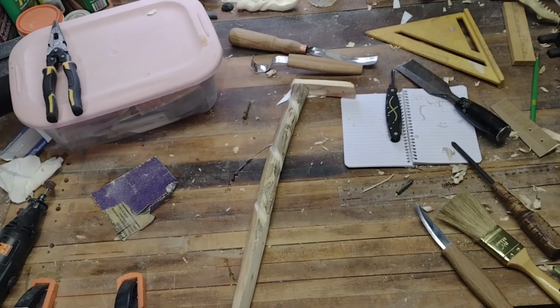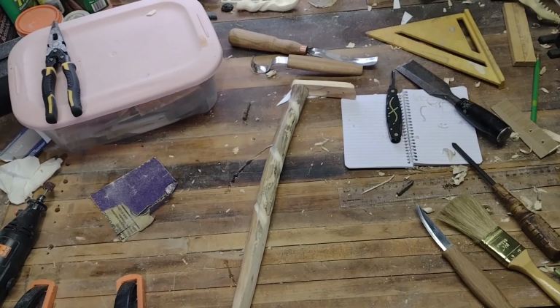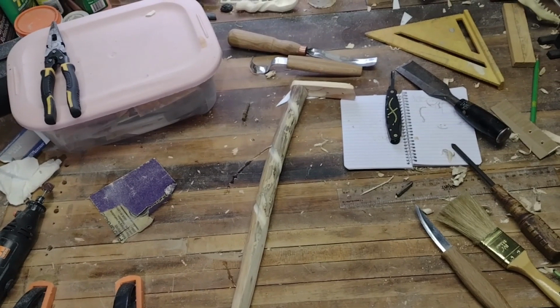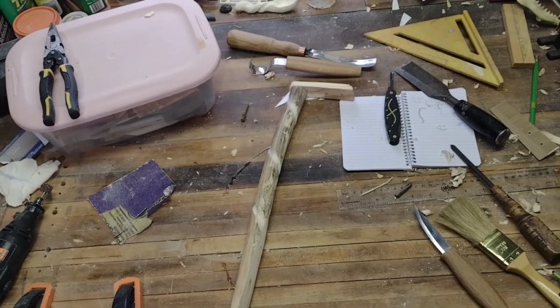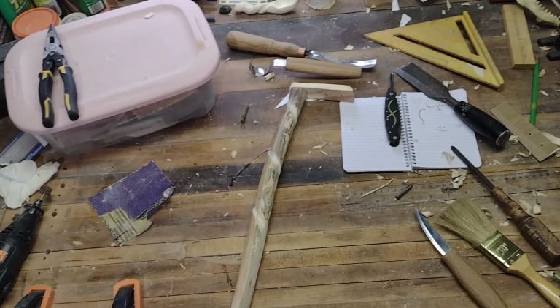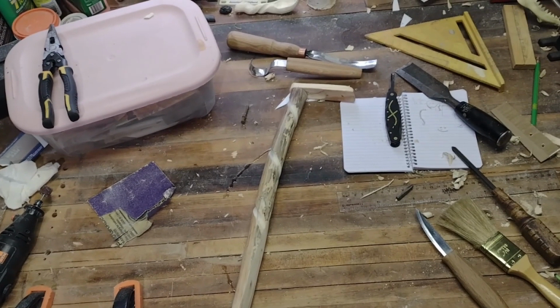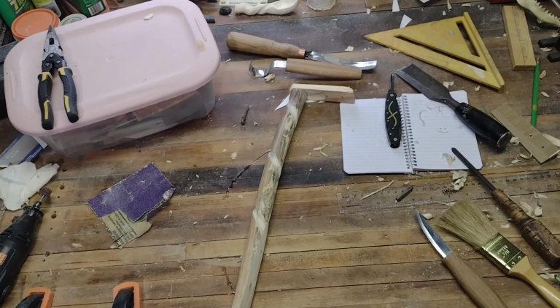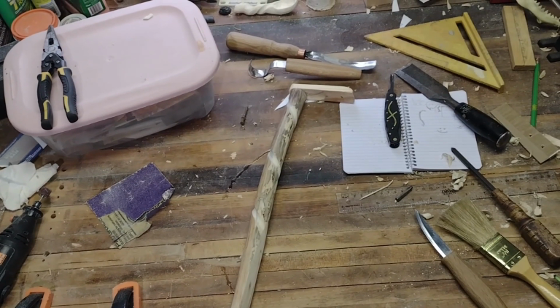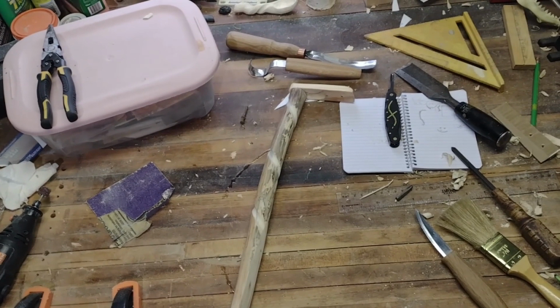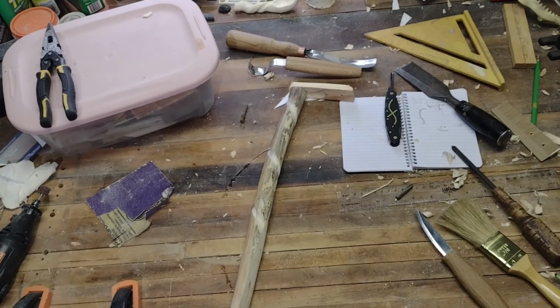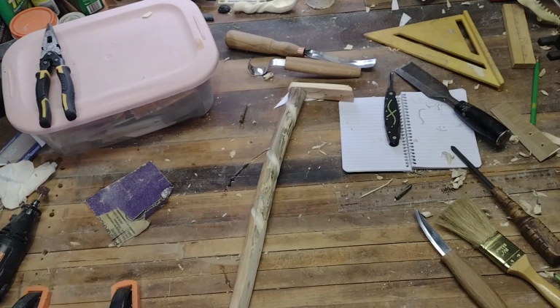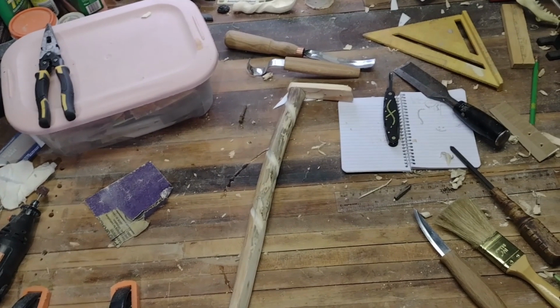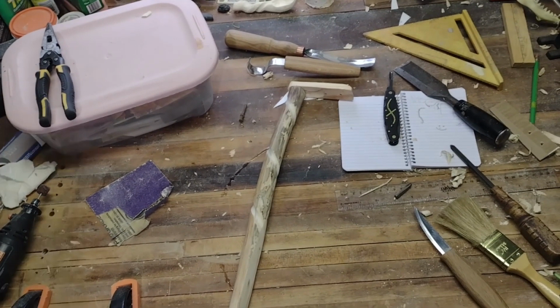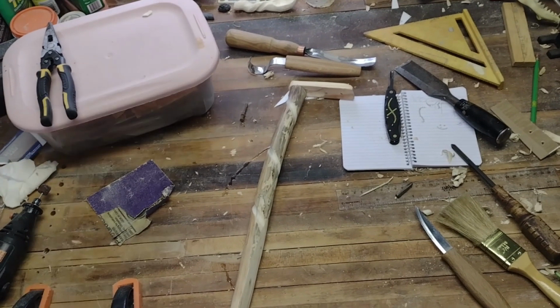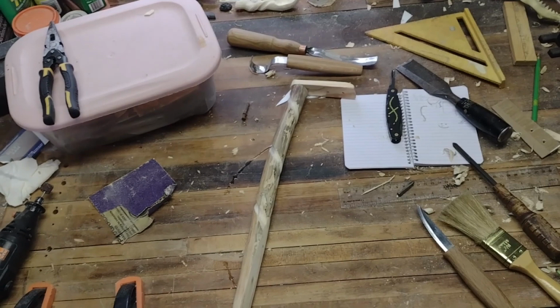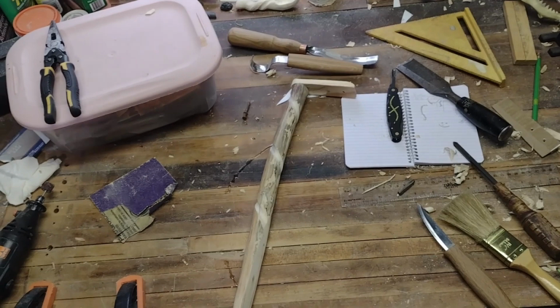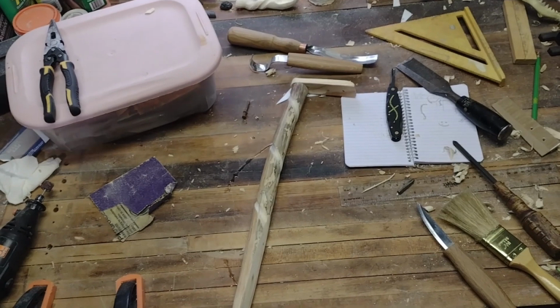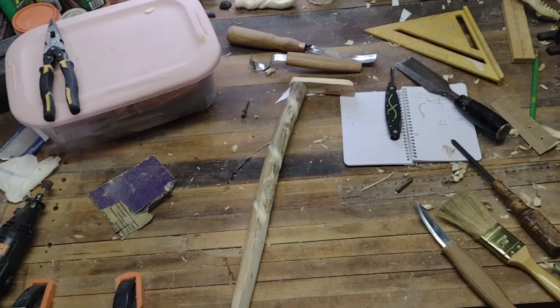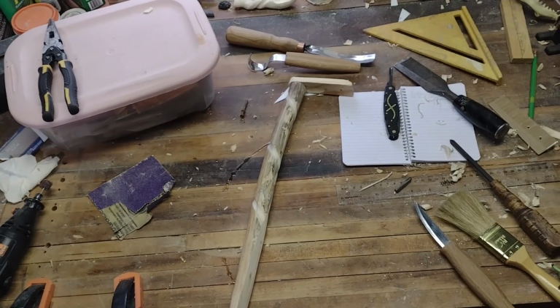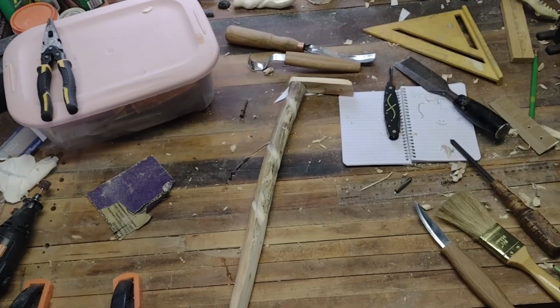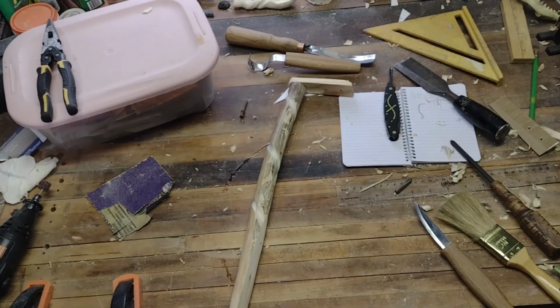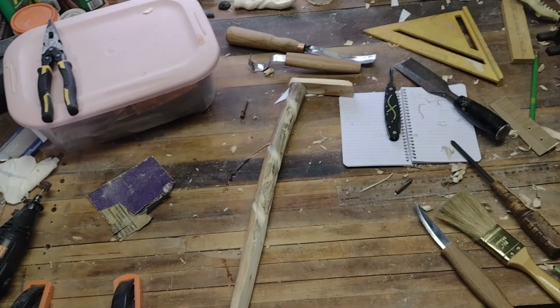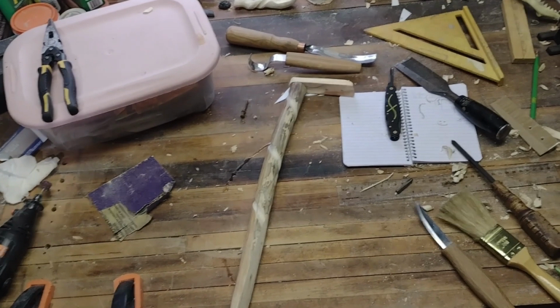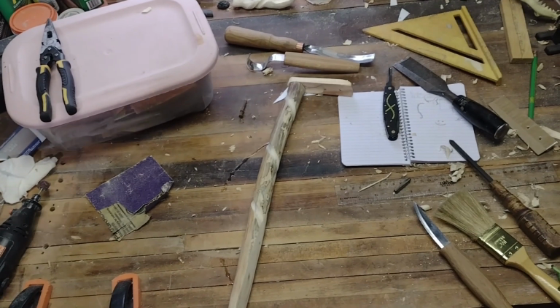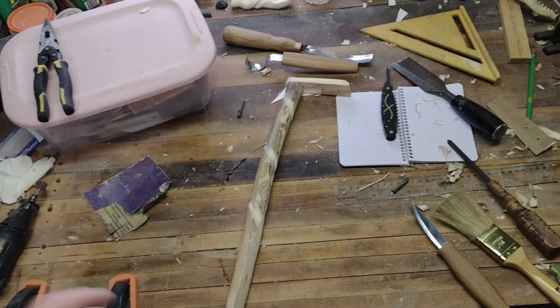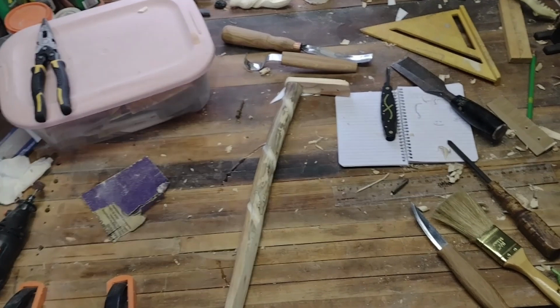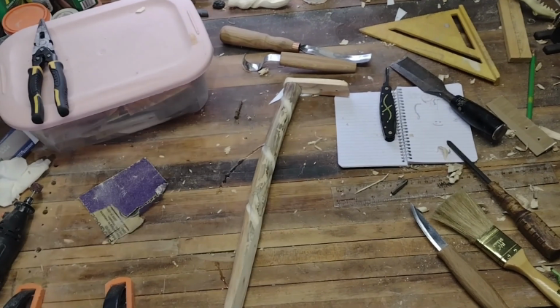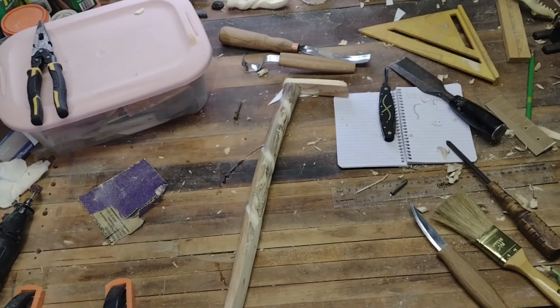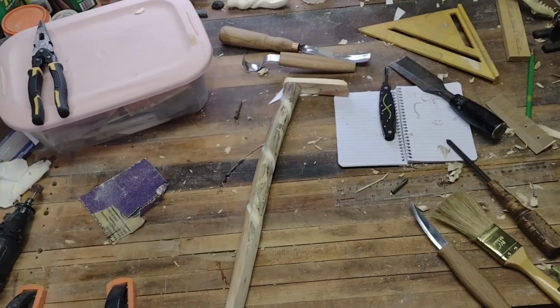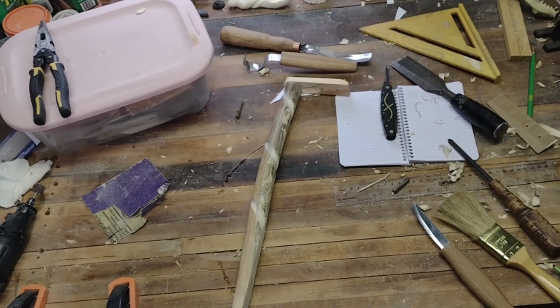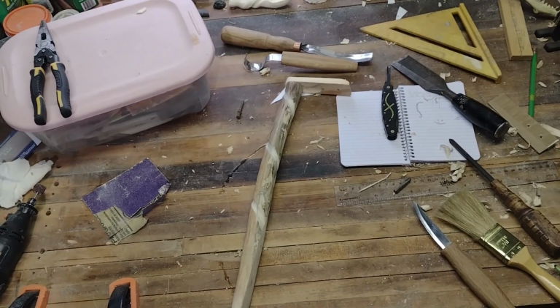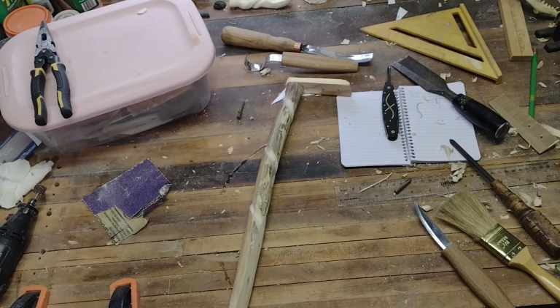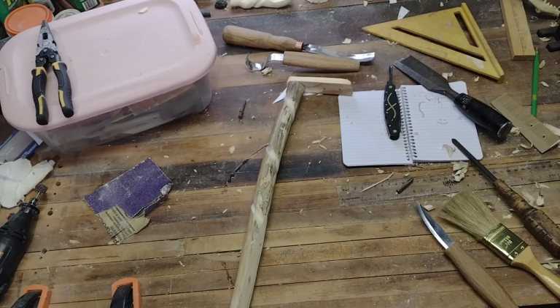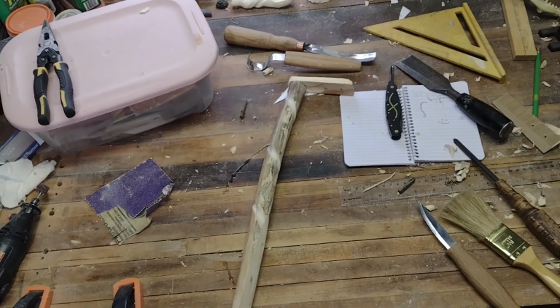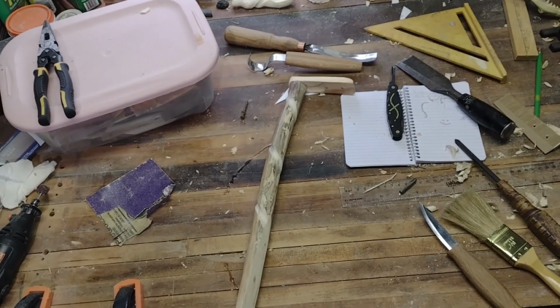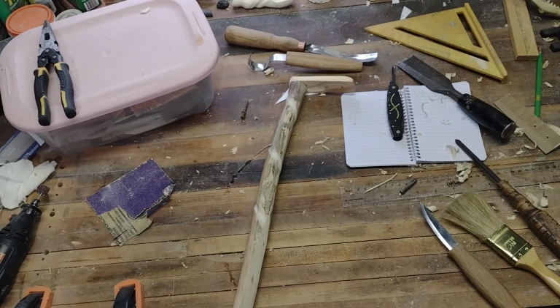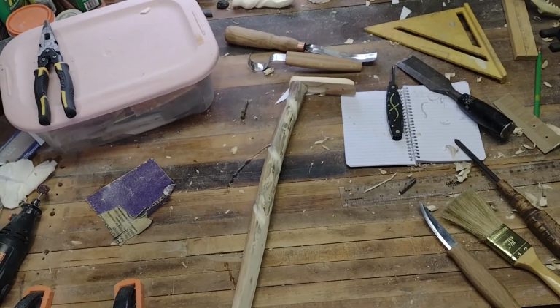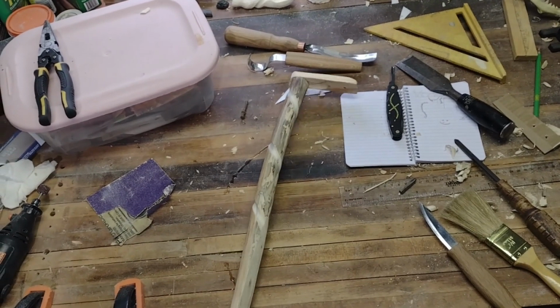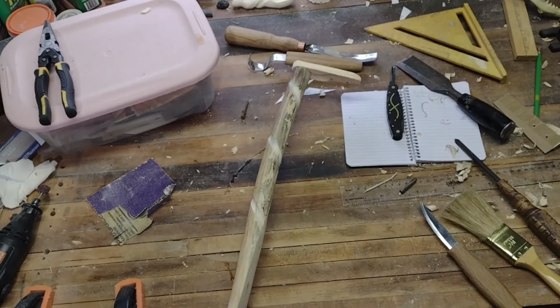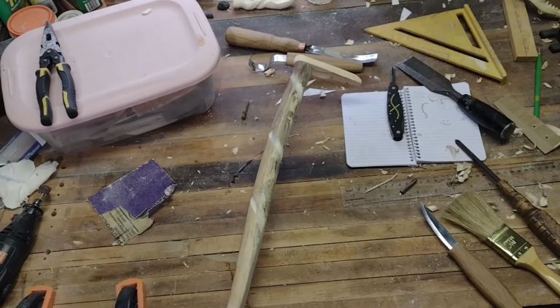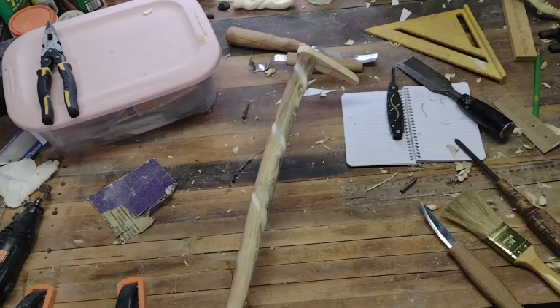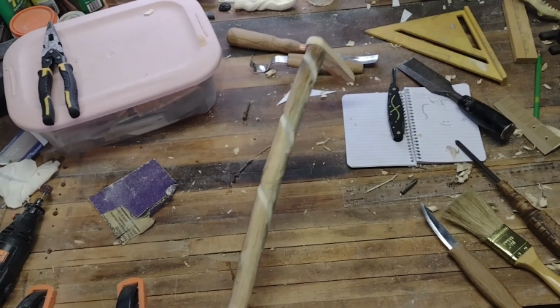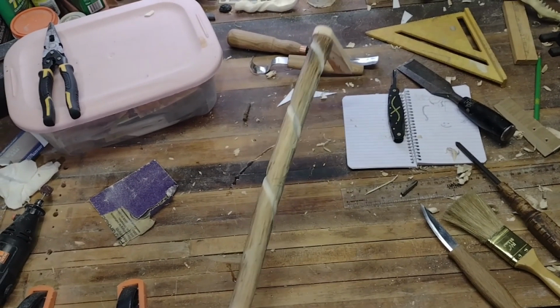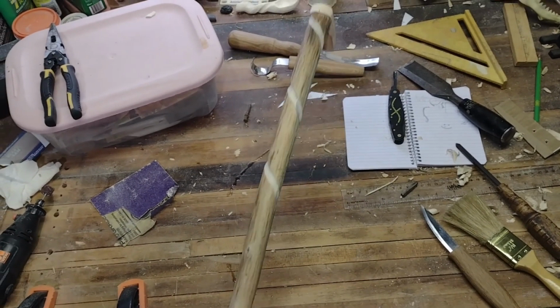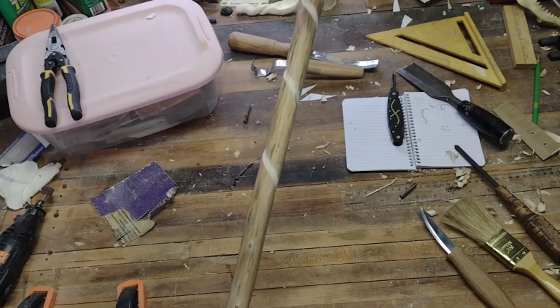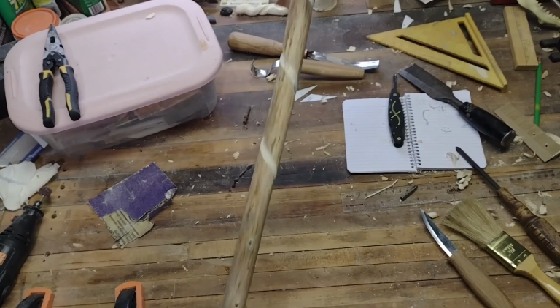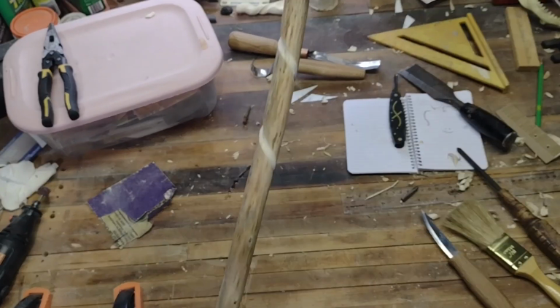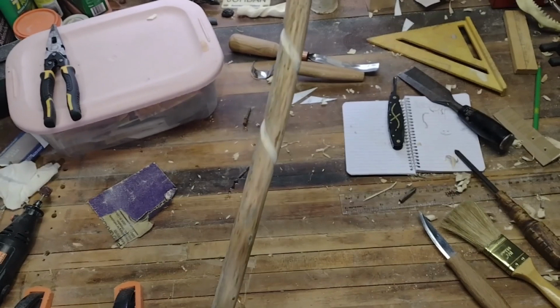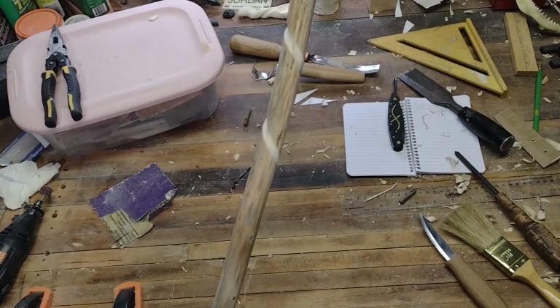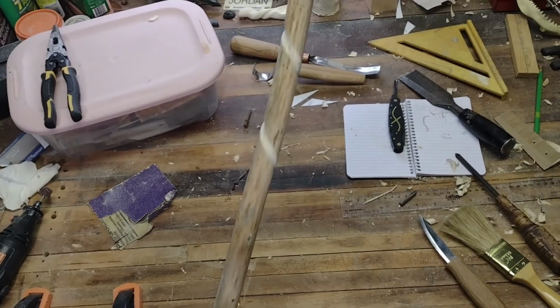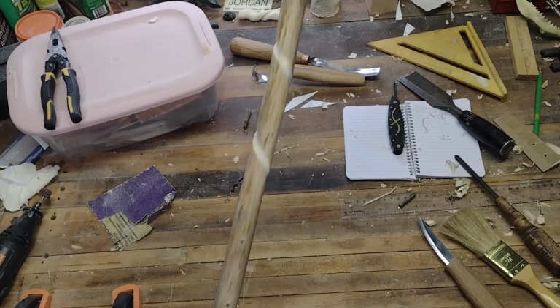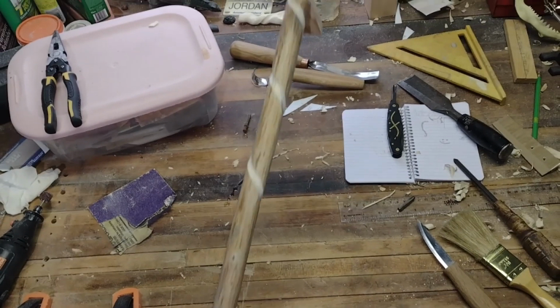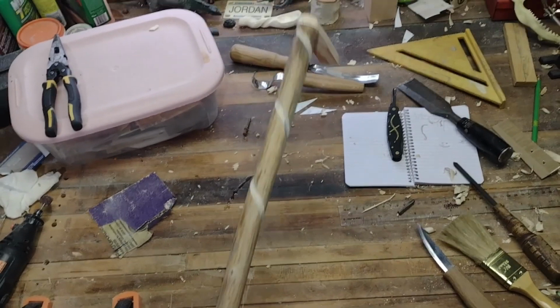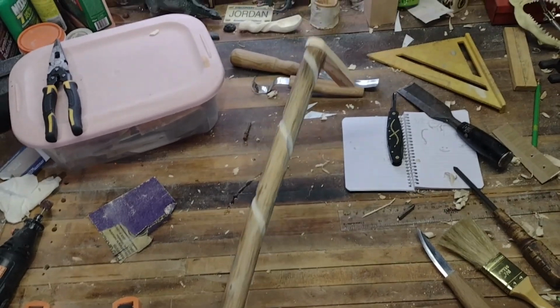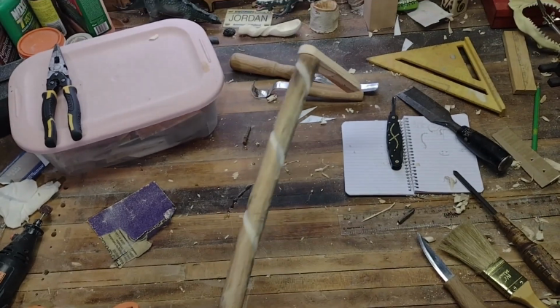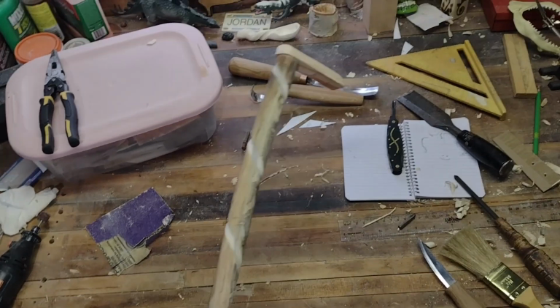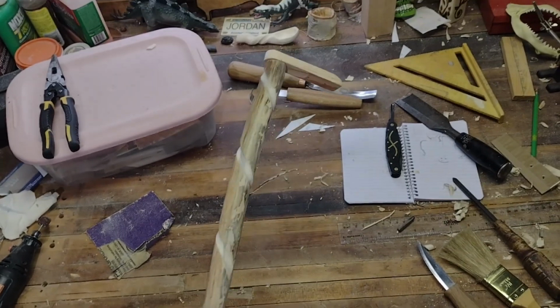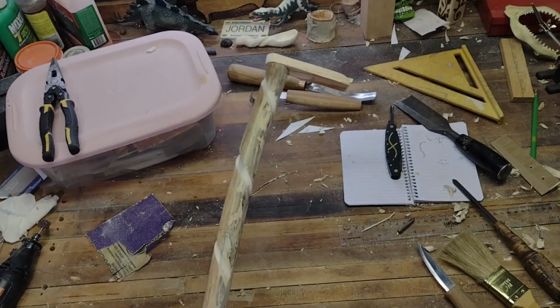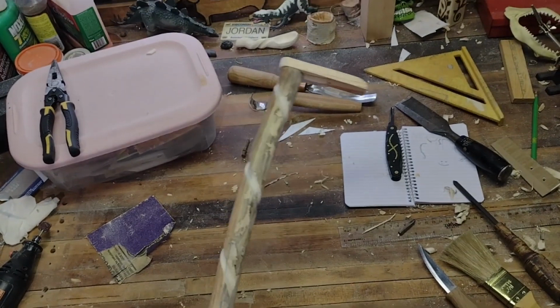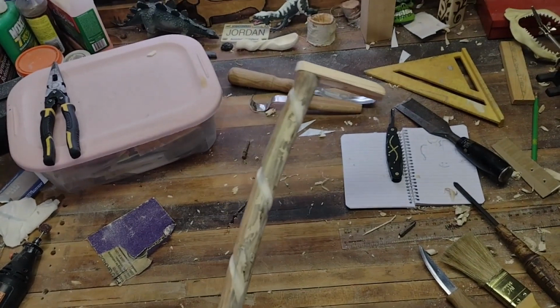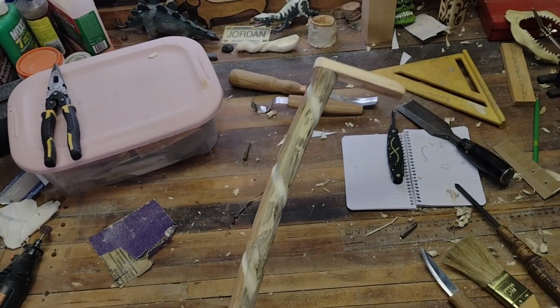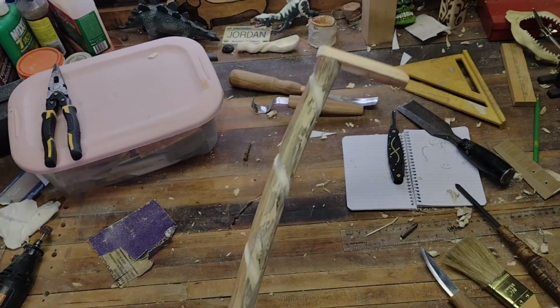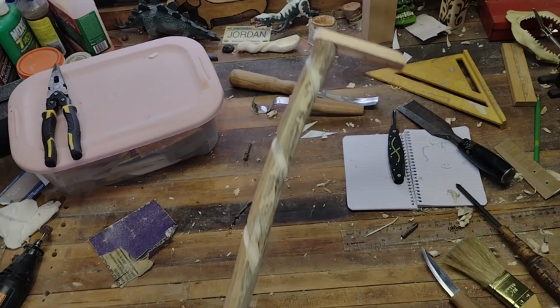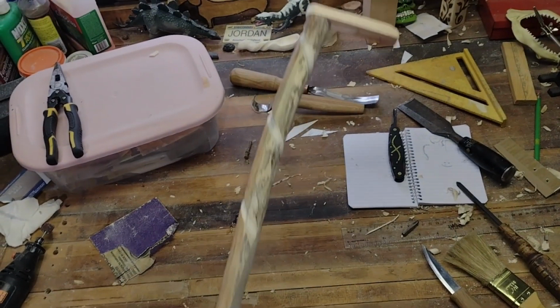A little bit of sanding, a little bit of whittling, and later on in the day you should be somewhere around here, depending on how it went.